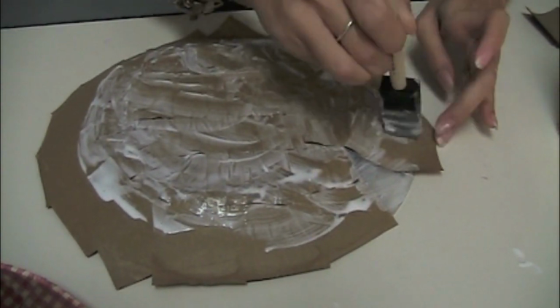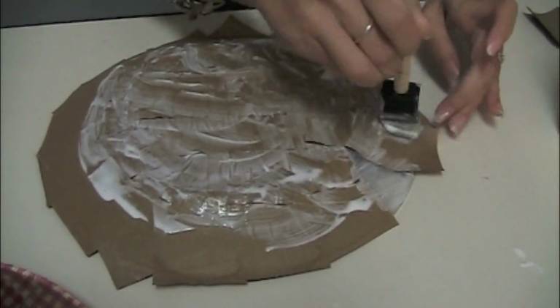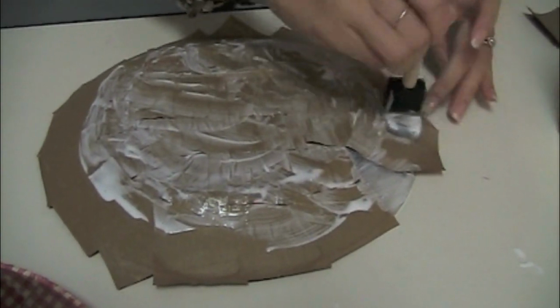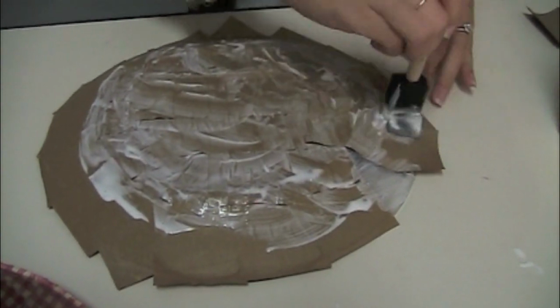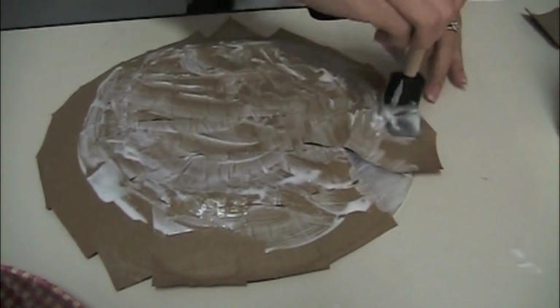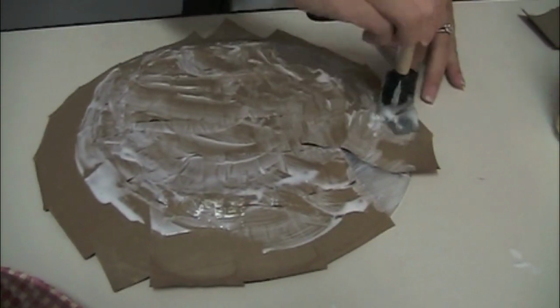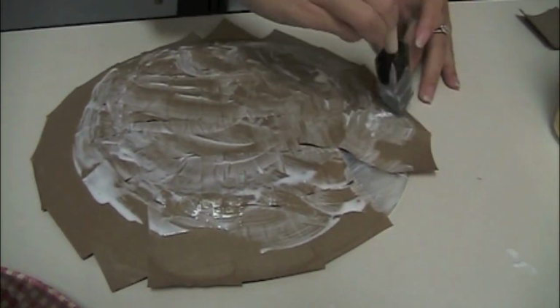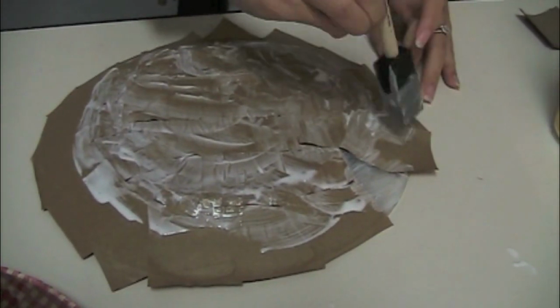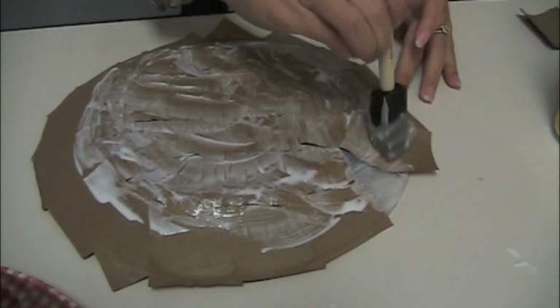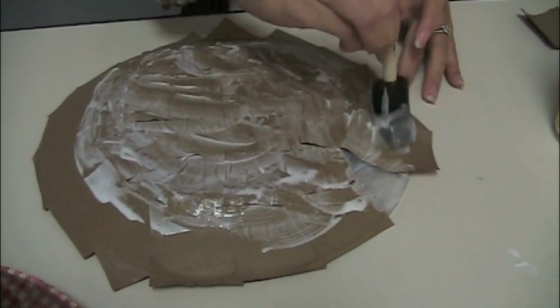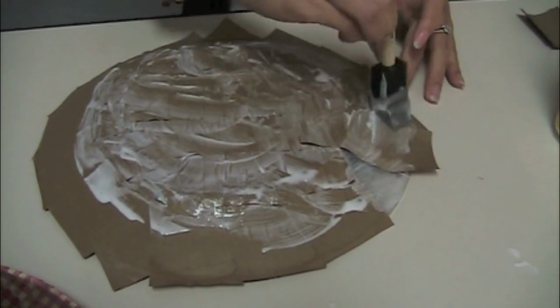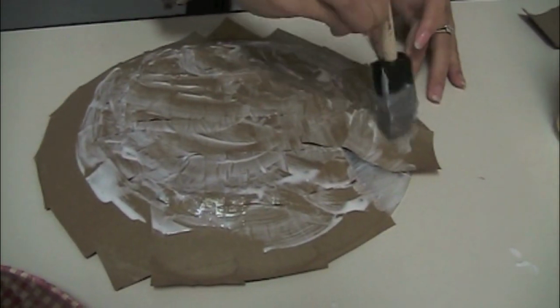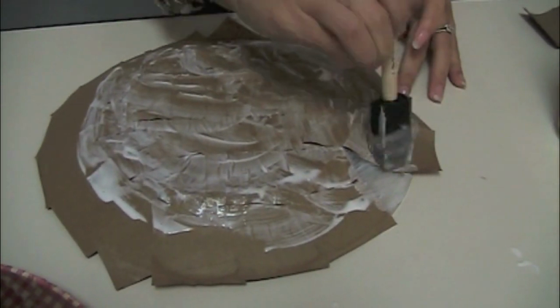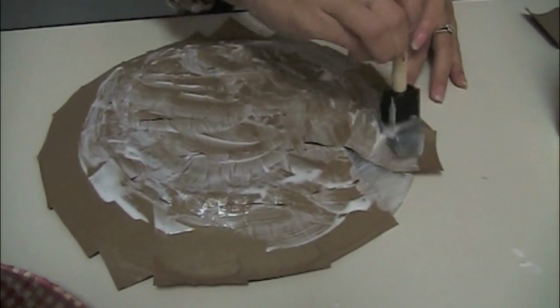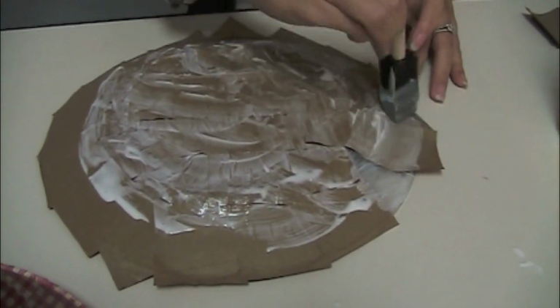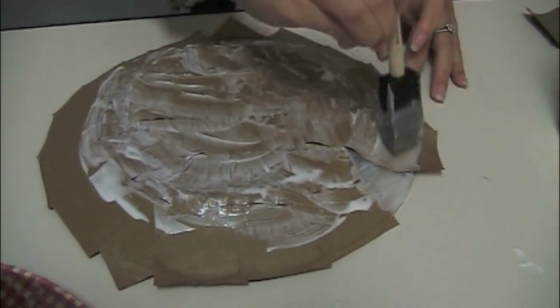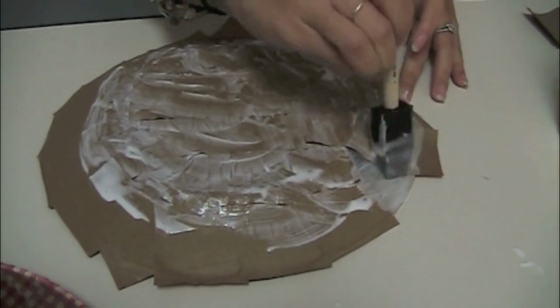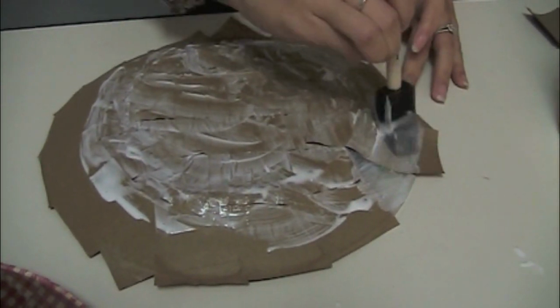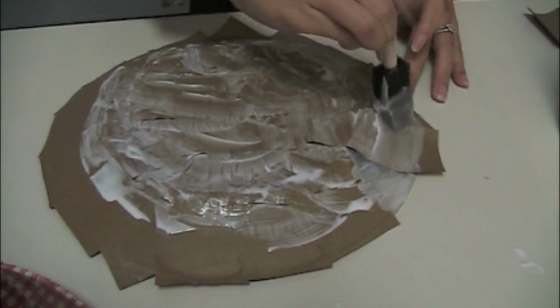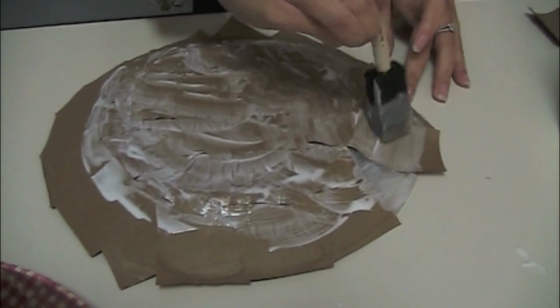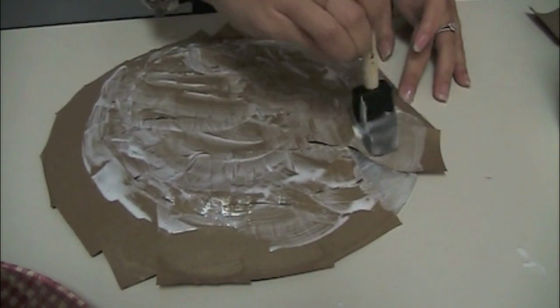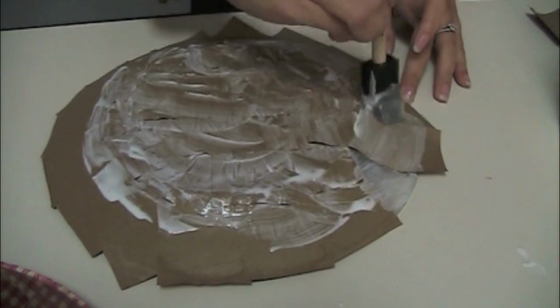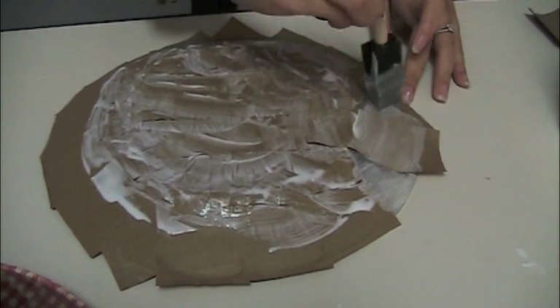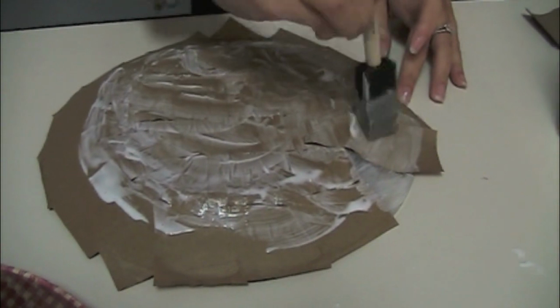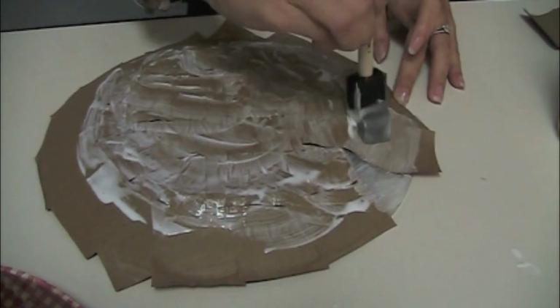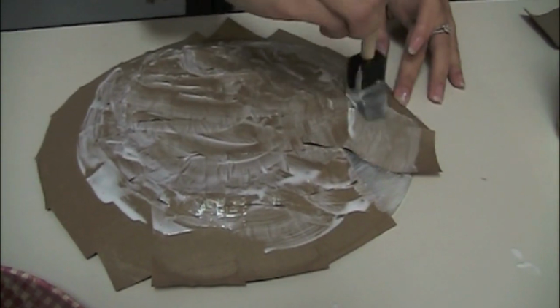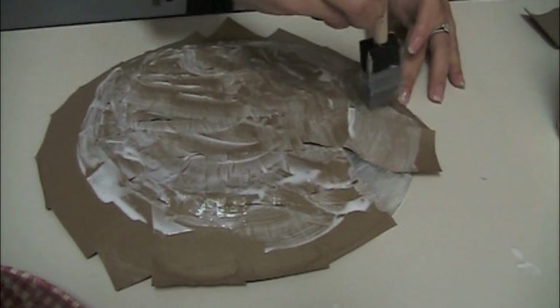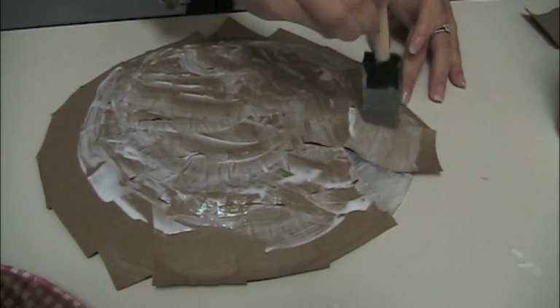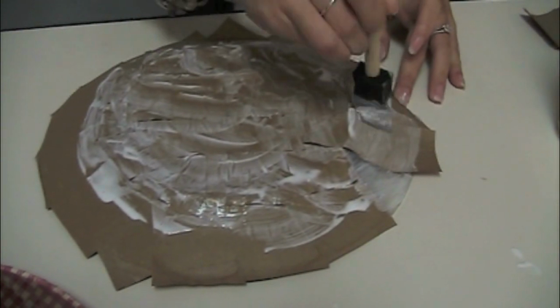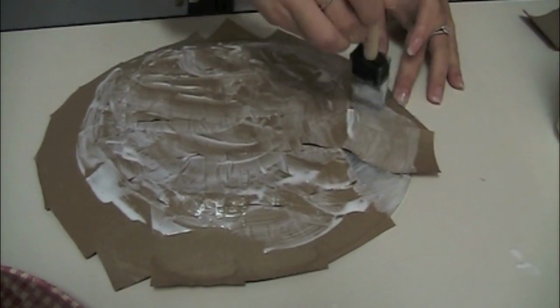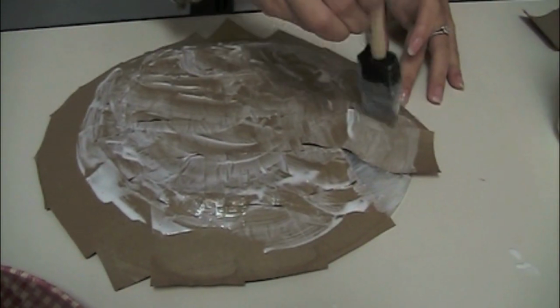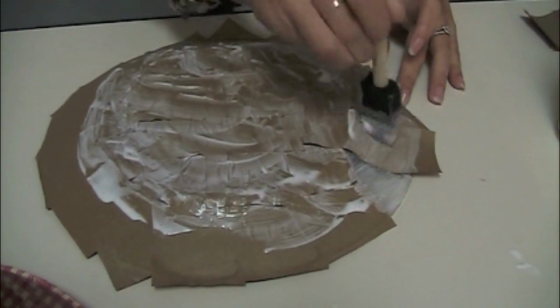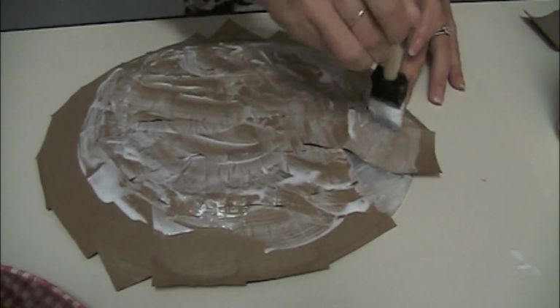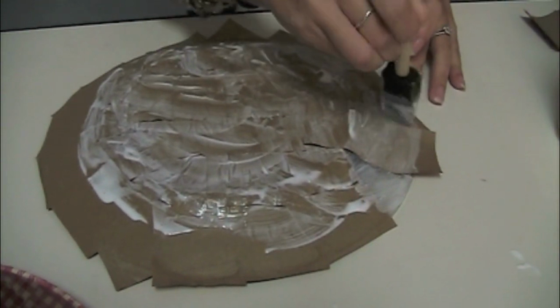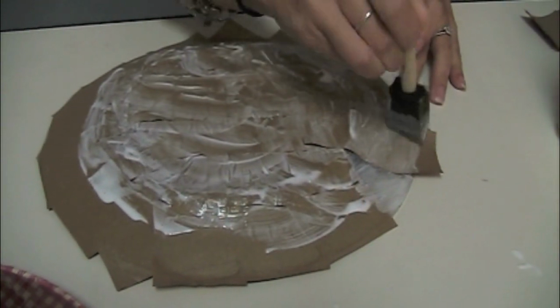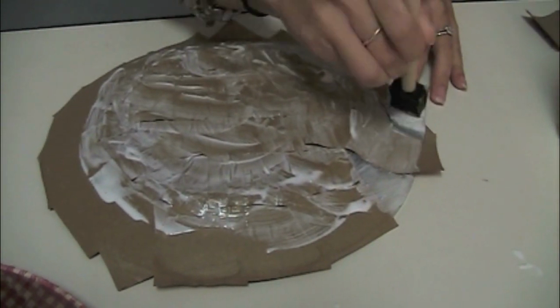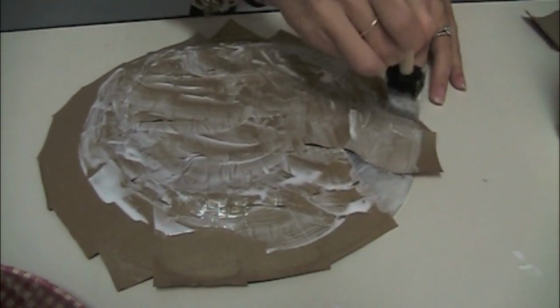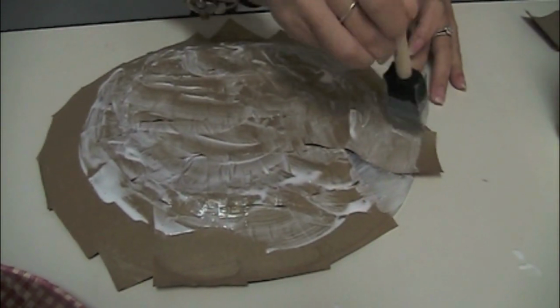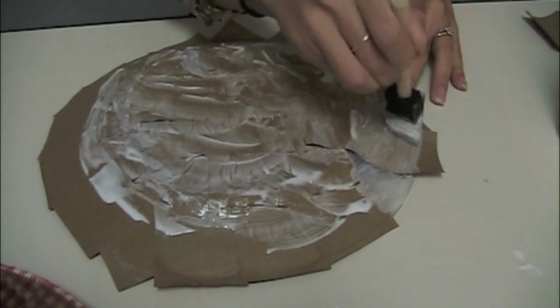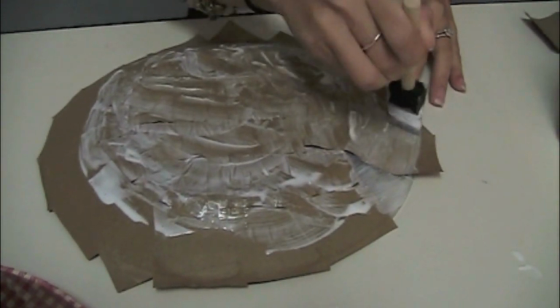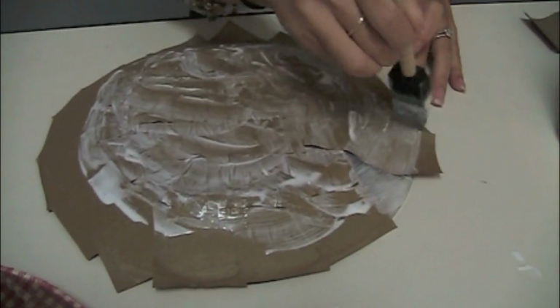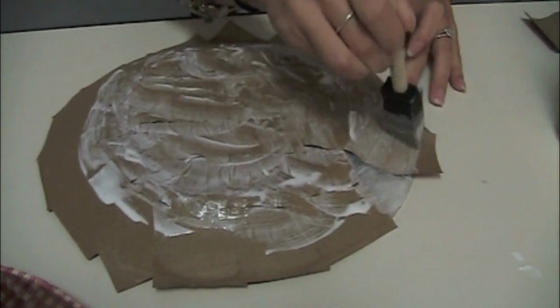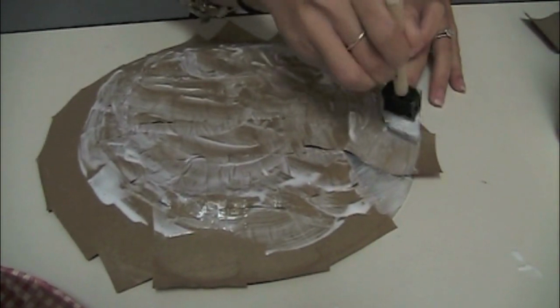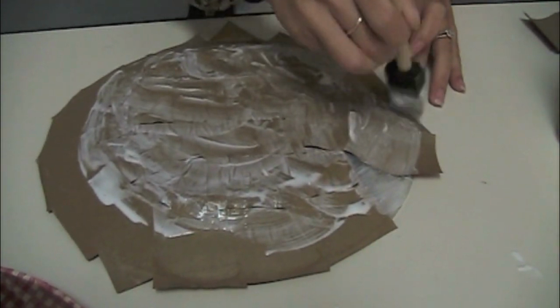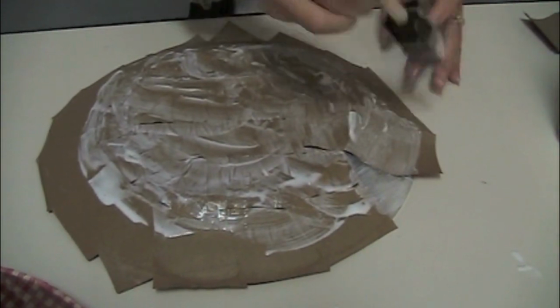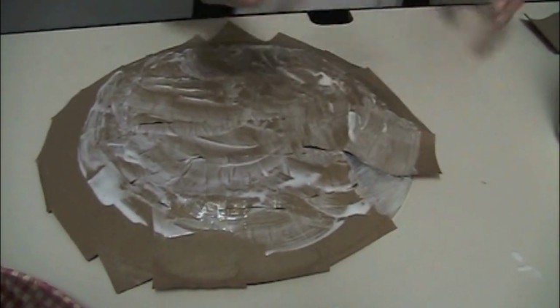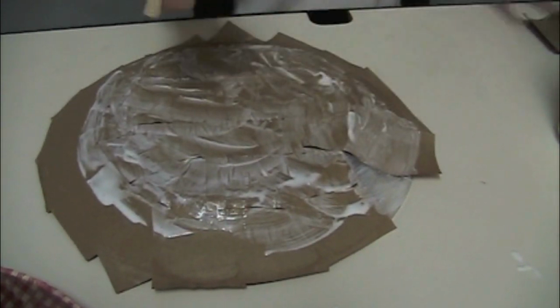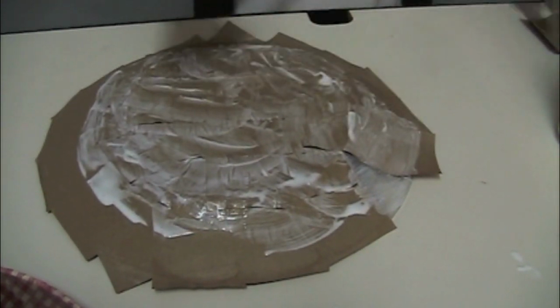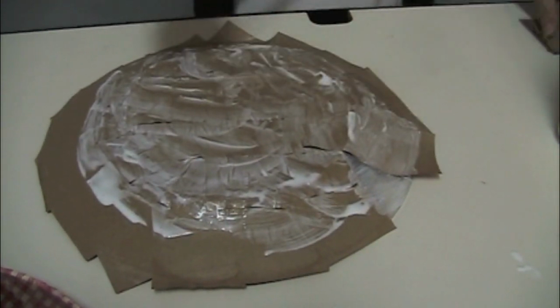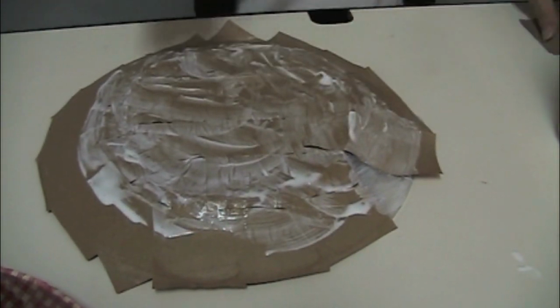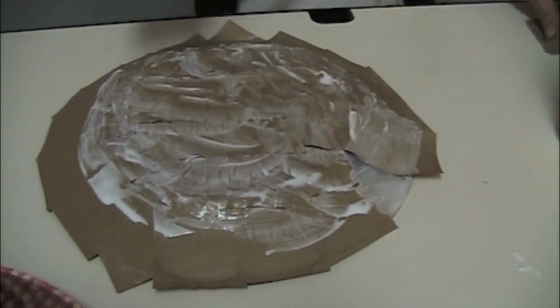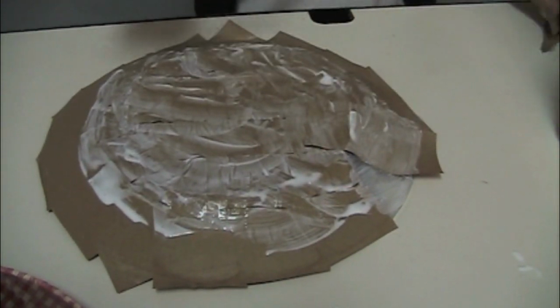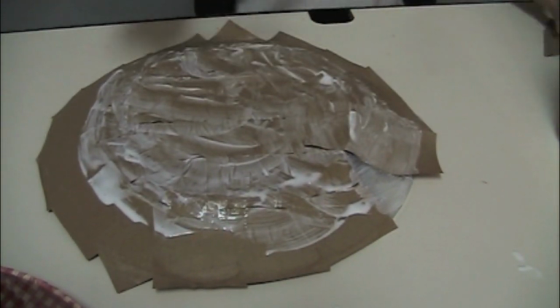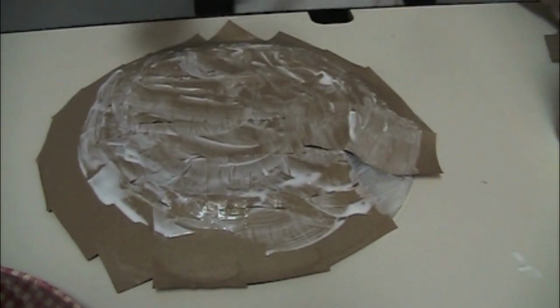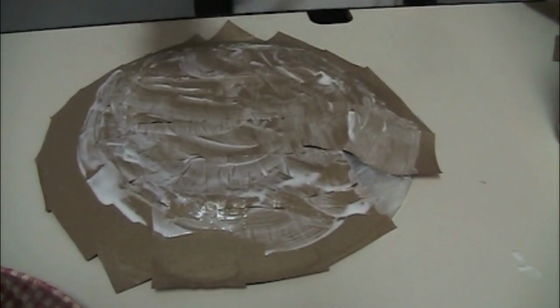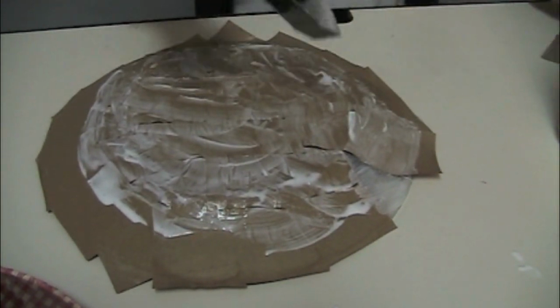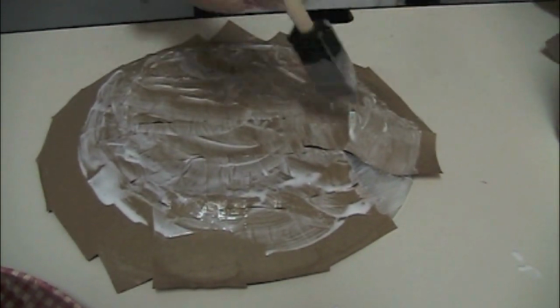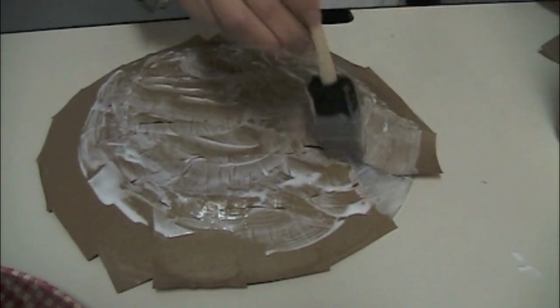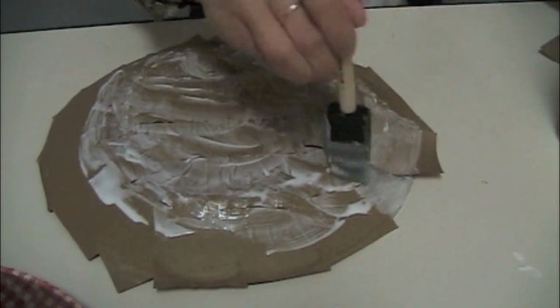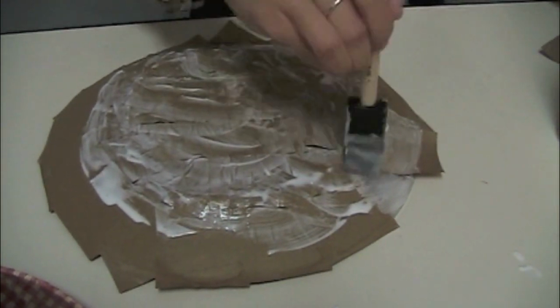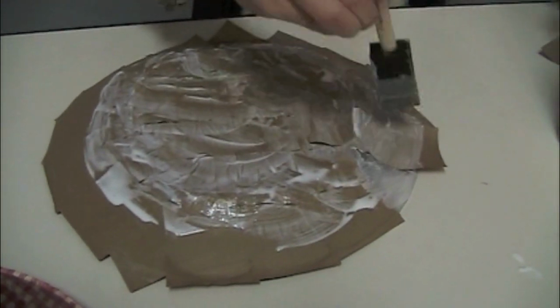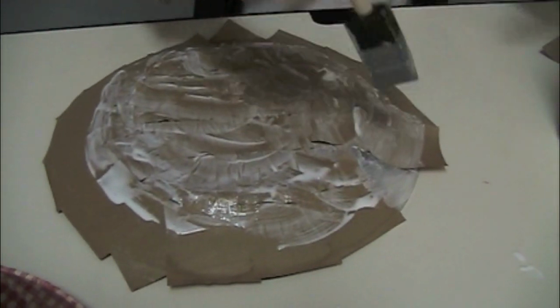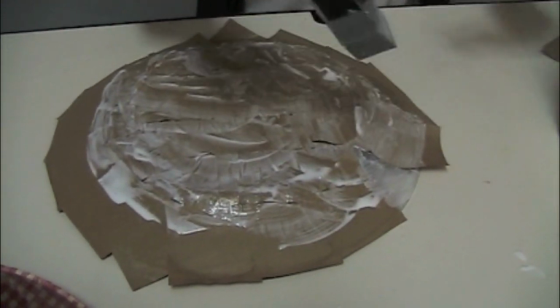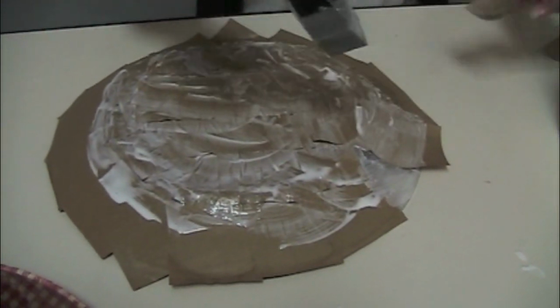Leave some of the paper hanging off so you can make sure all the glass is covered. Once it's finished, you can go back and cut the edges off, and it'll fit the plate perfectly.